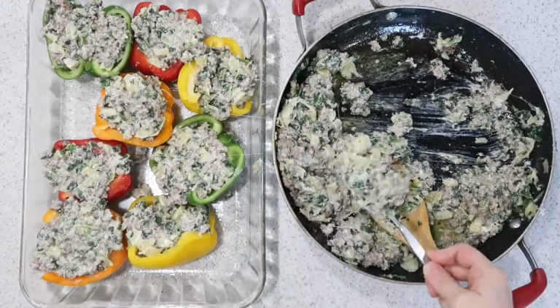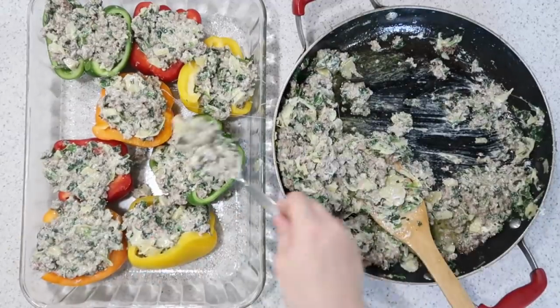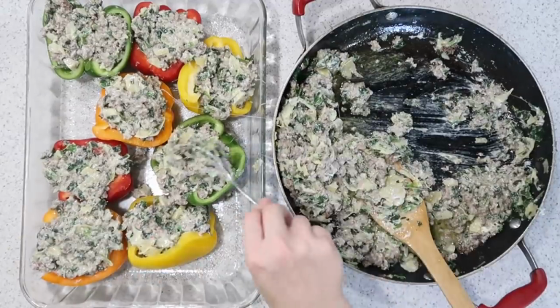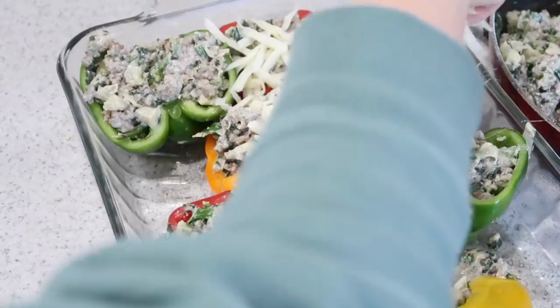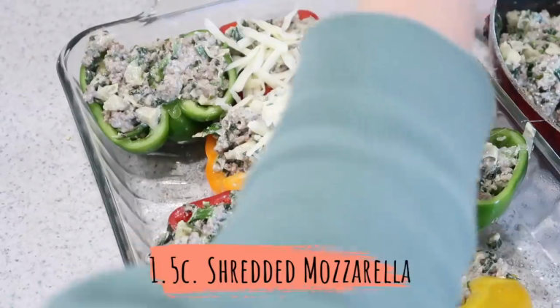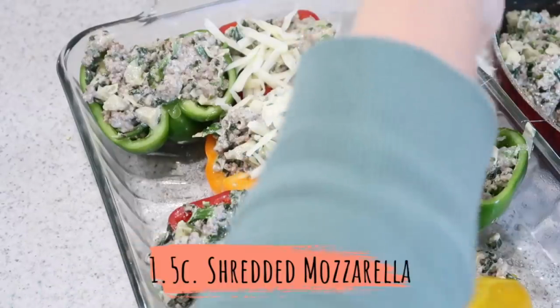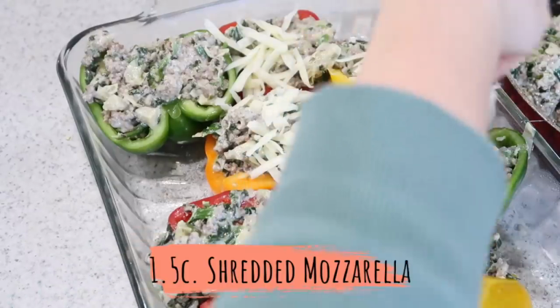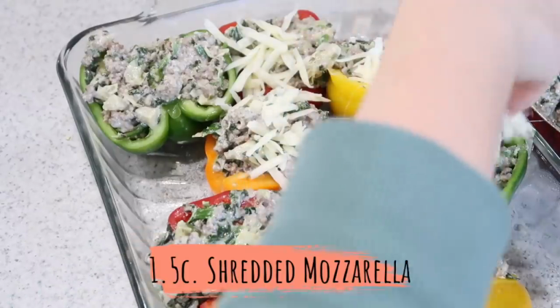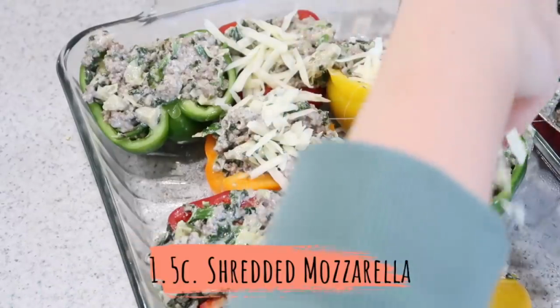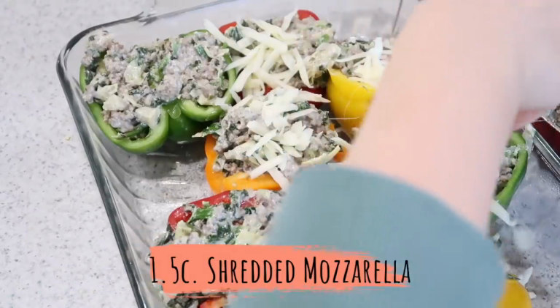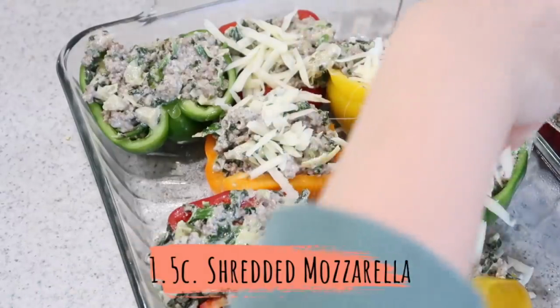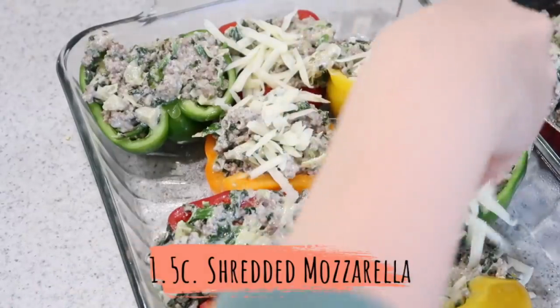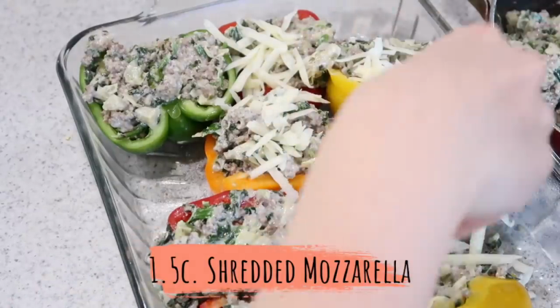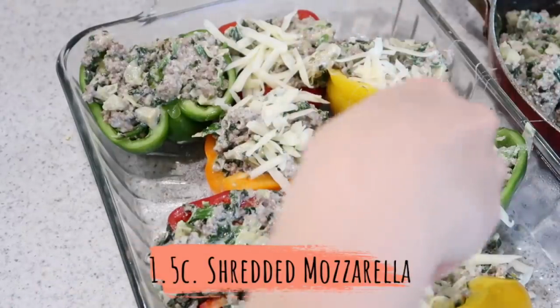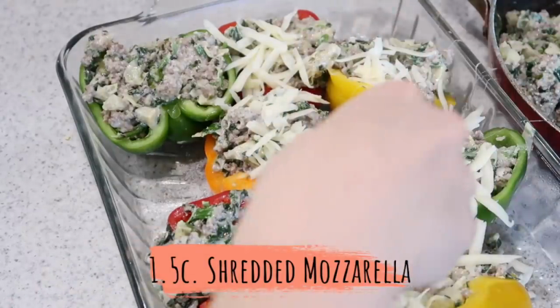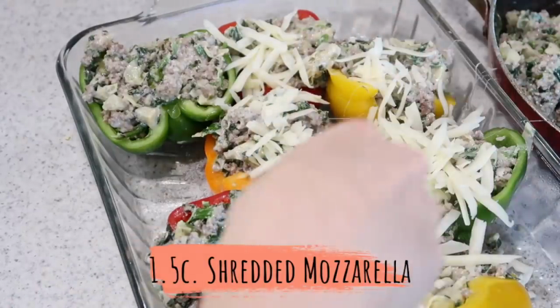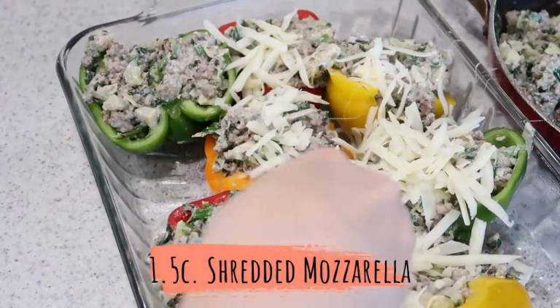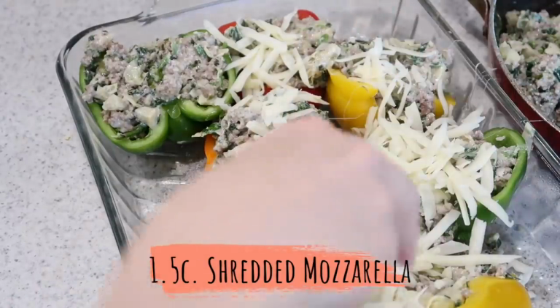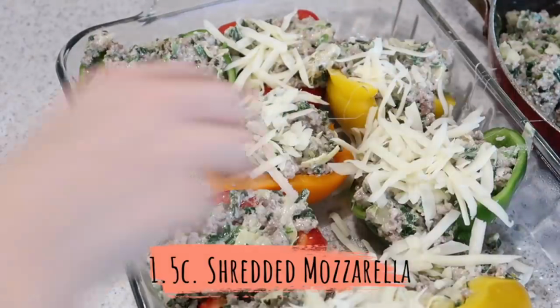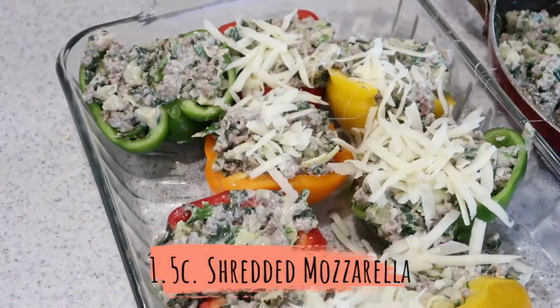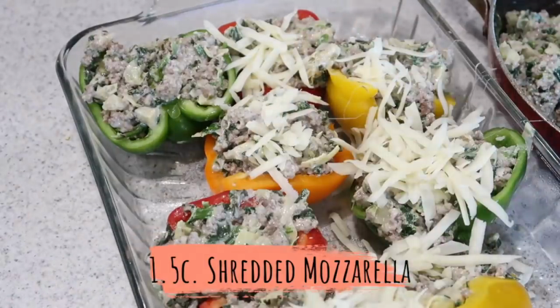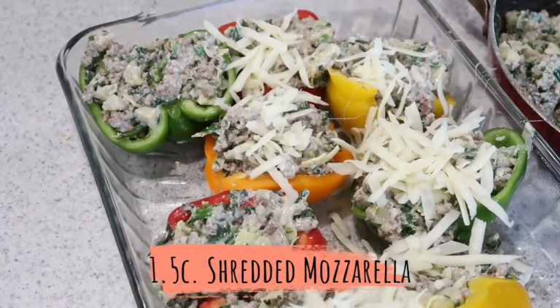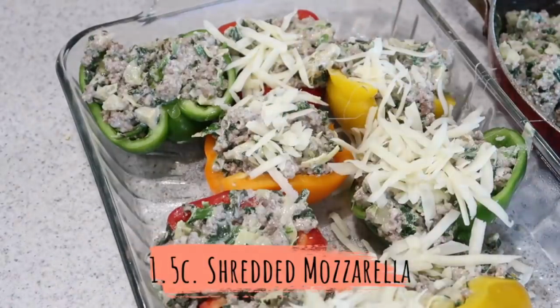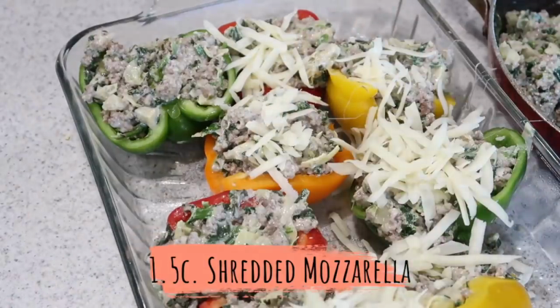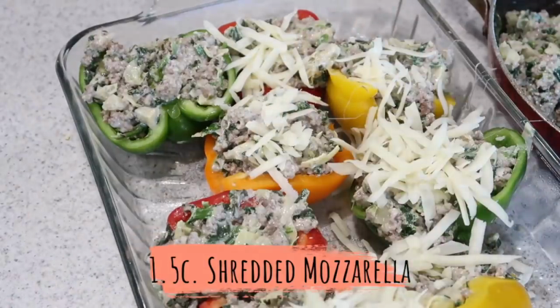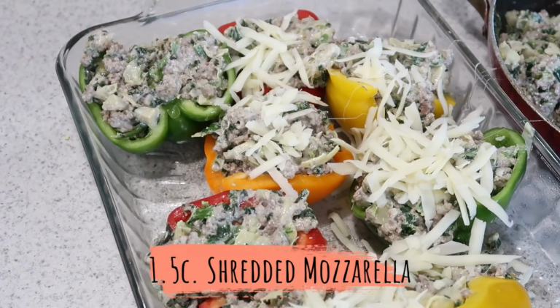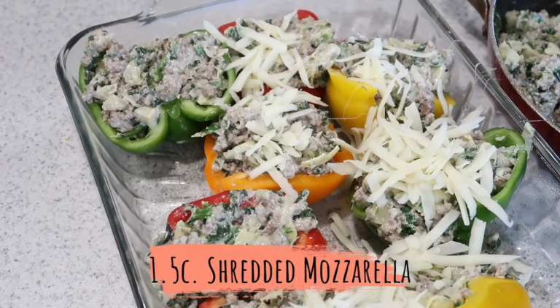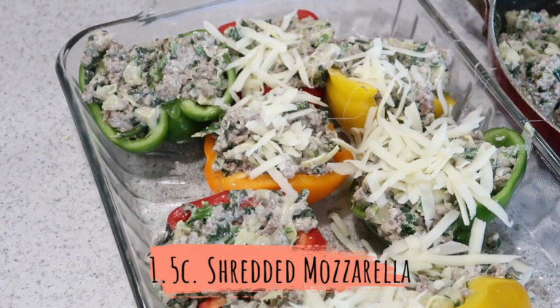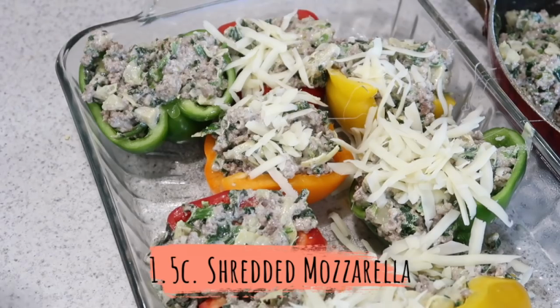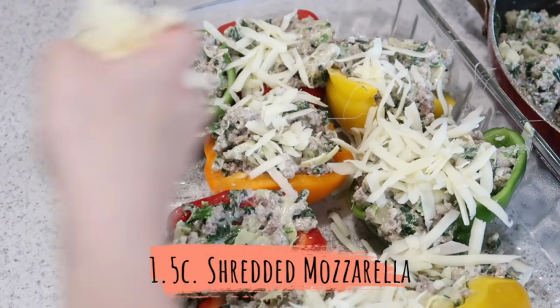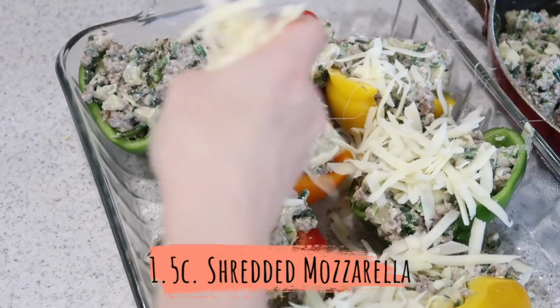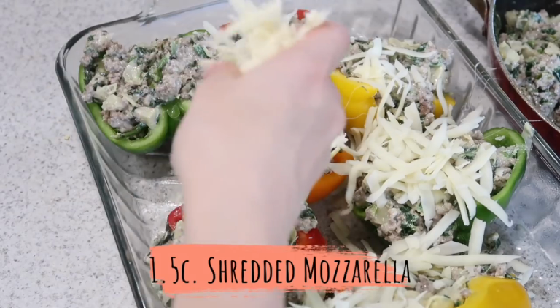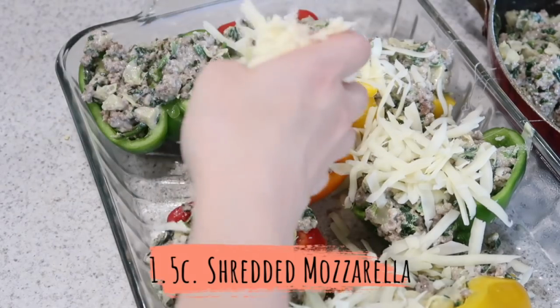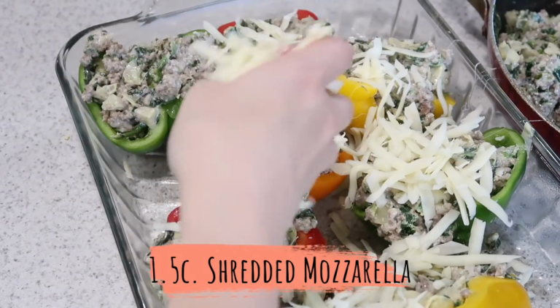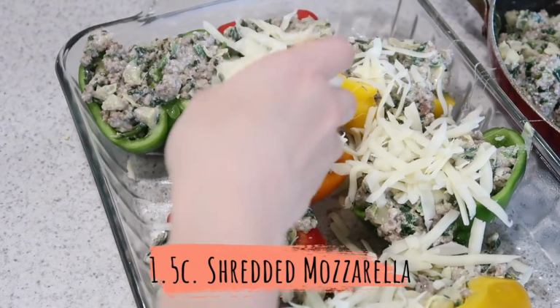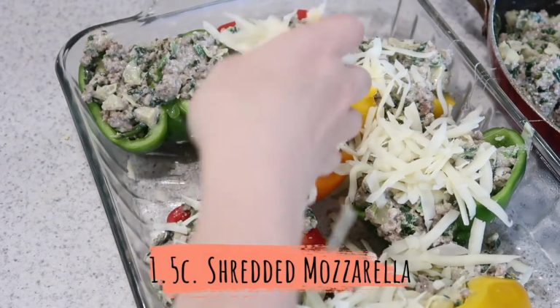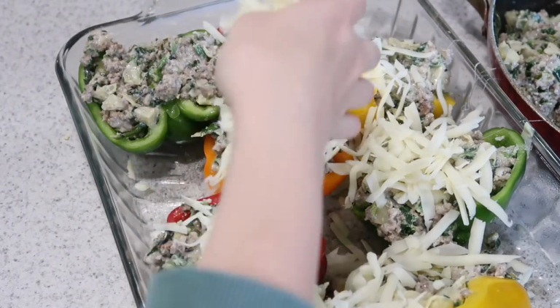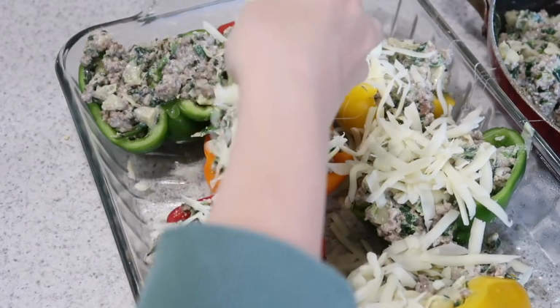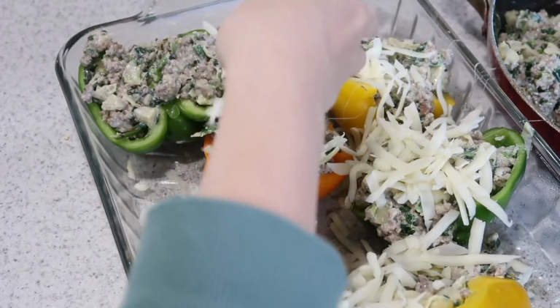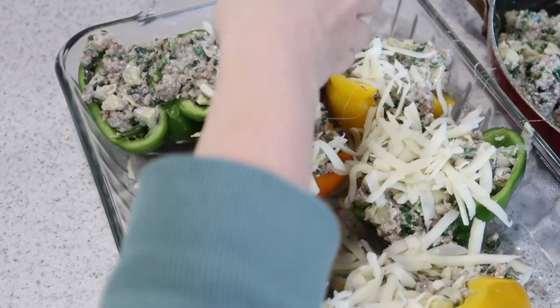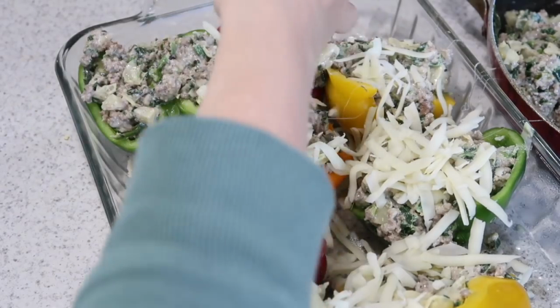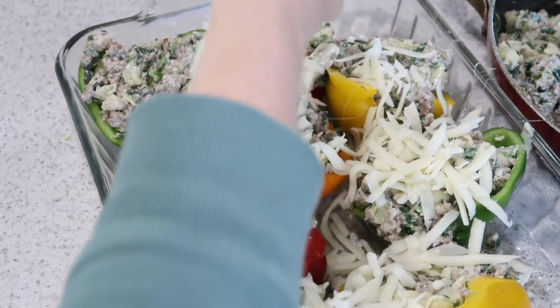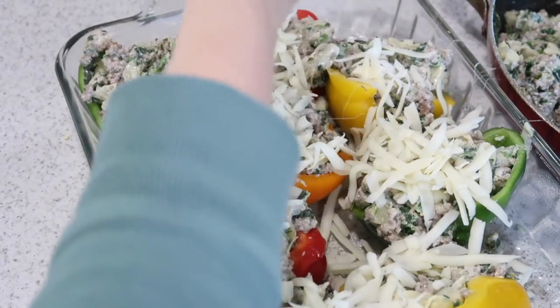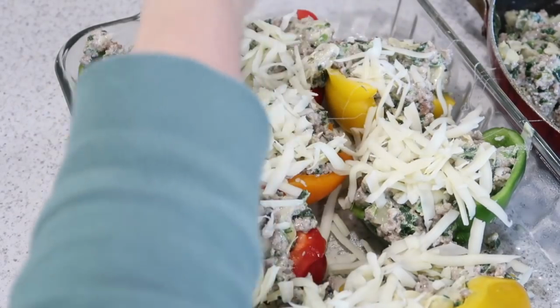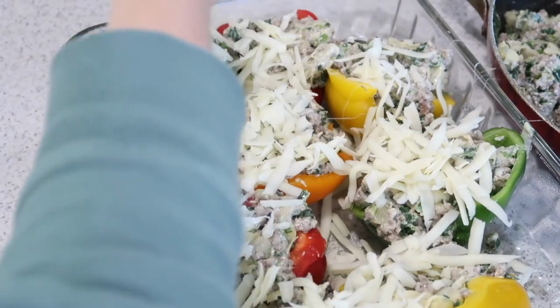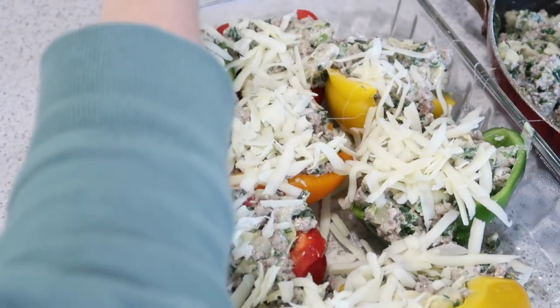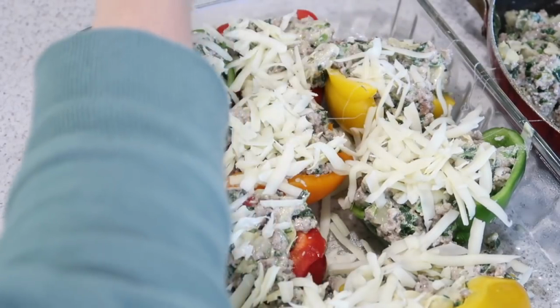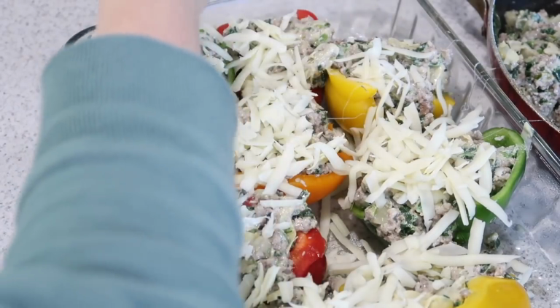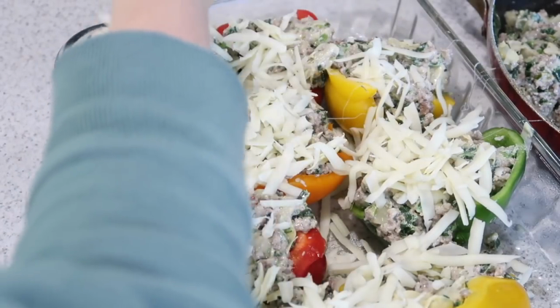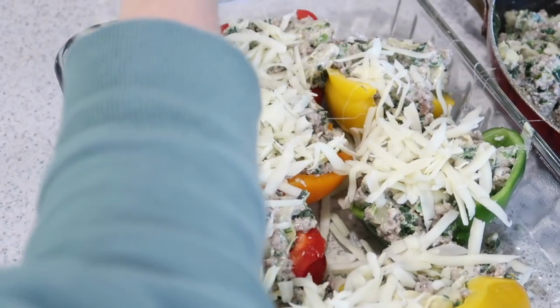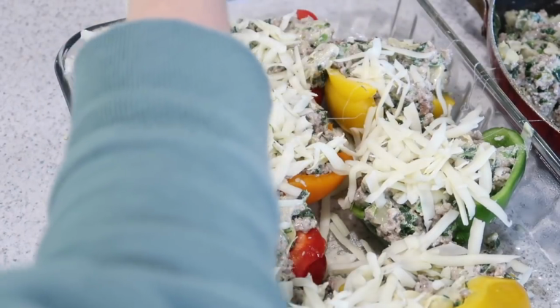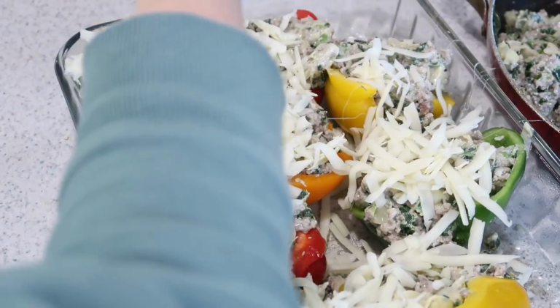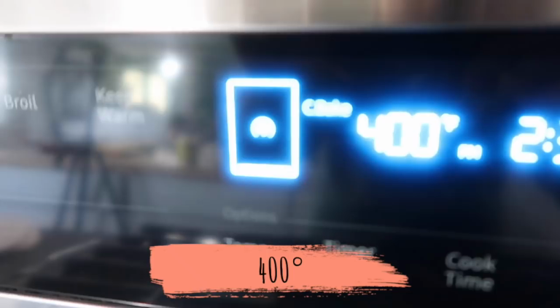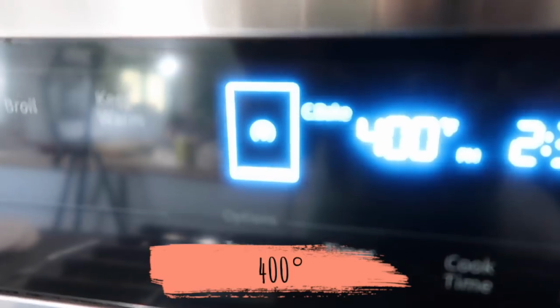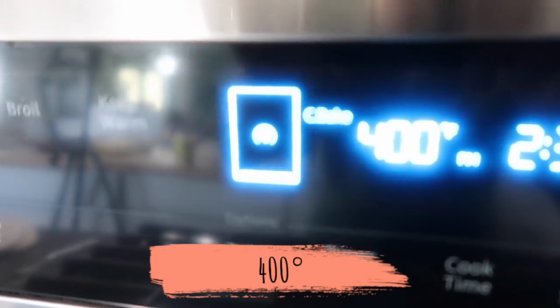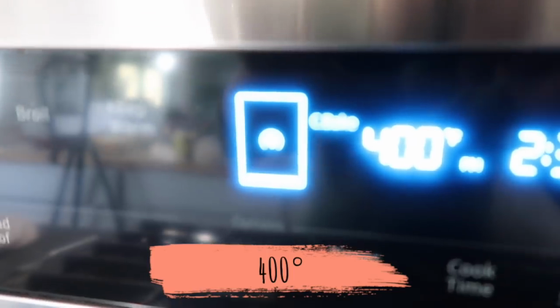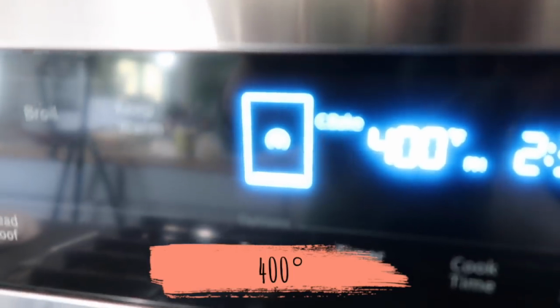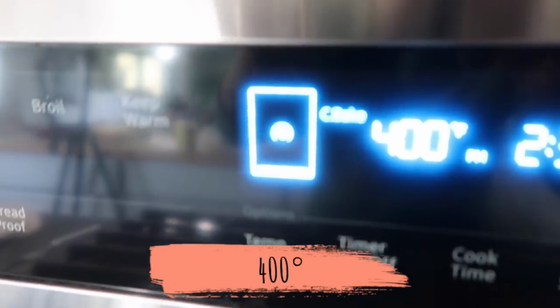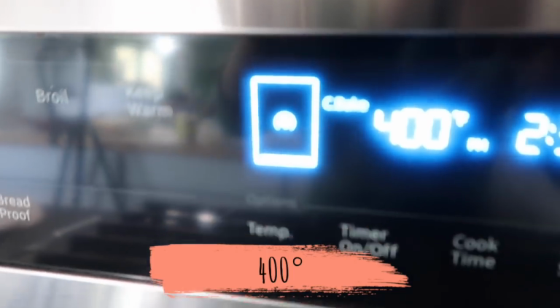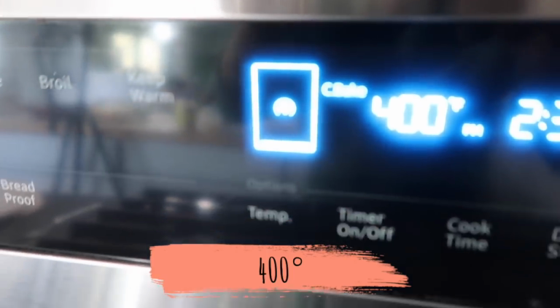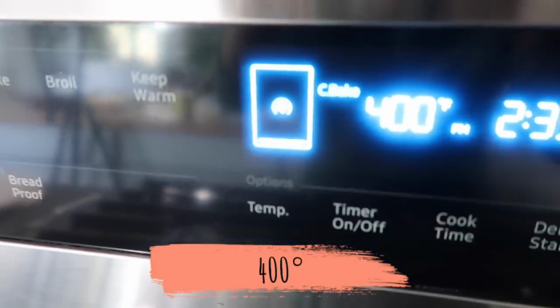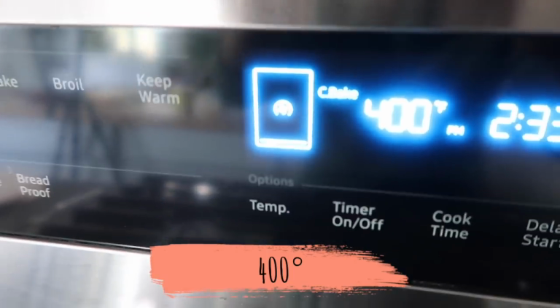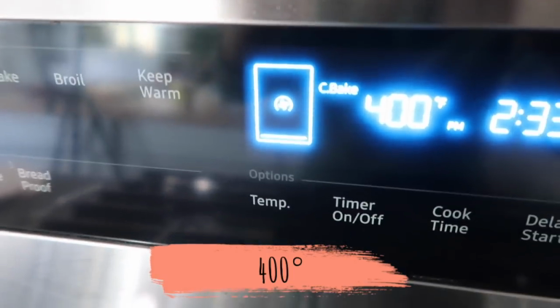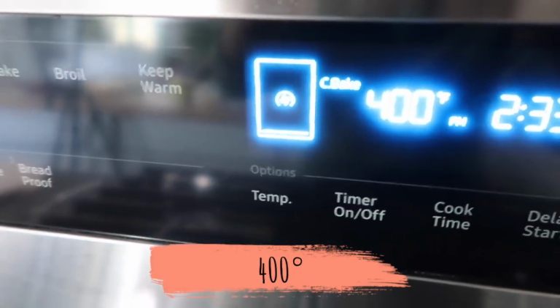Once your peppers are stuffed, go ahead and top them off with the remaining mozzarella cheese and pop them in the oven at 400 degrees.